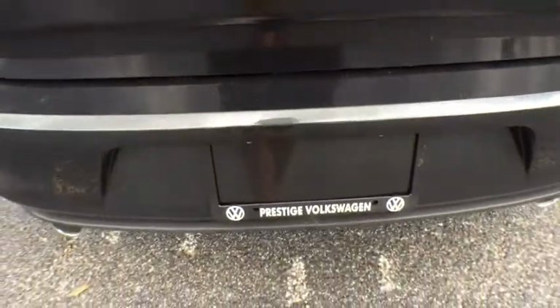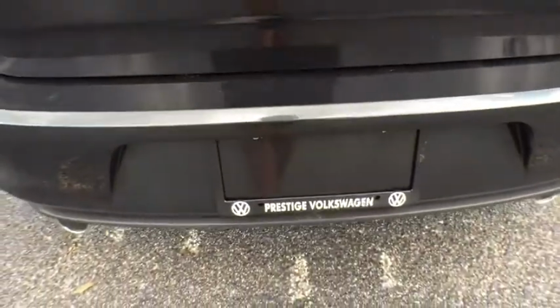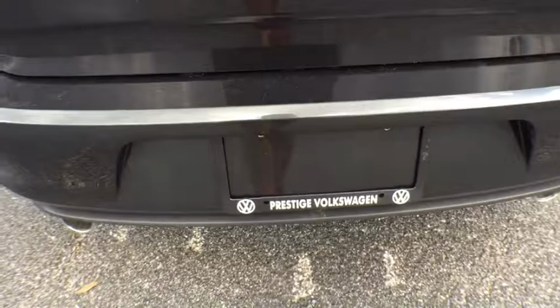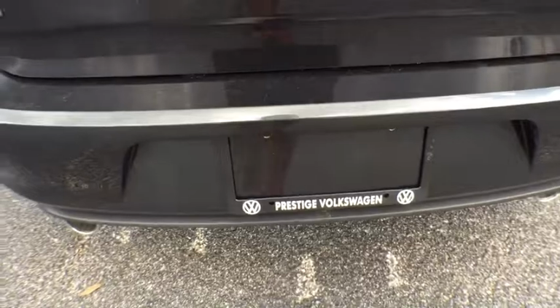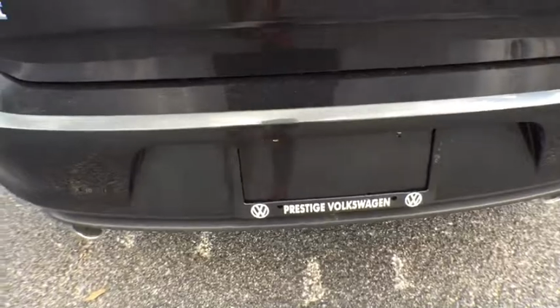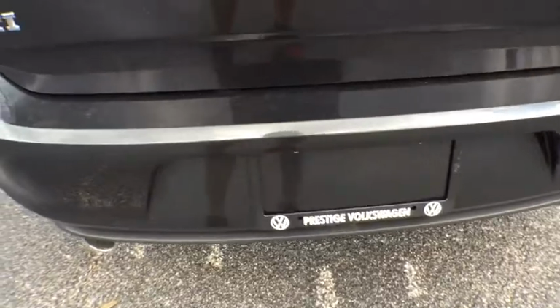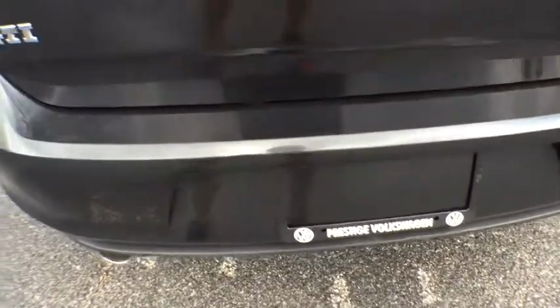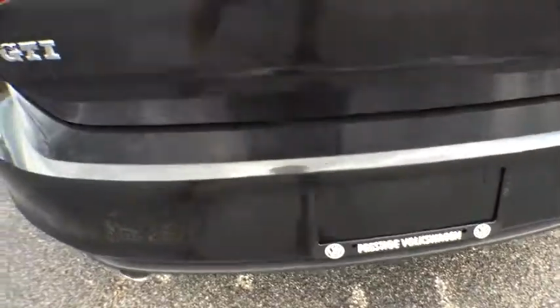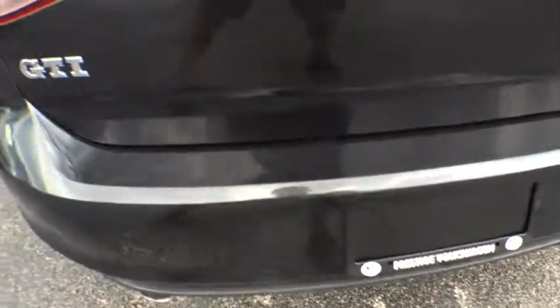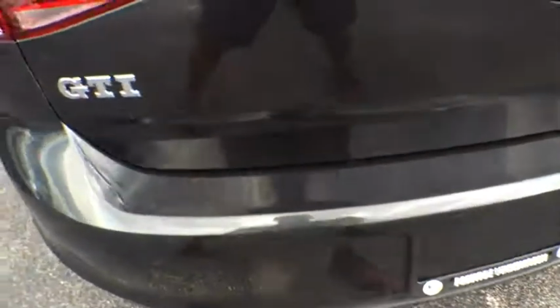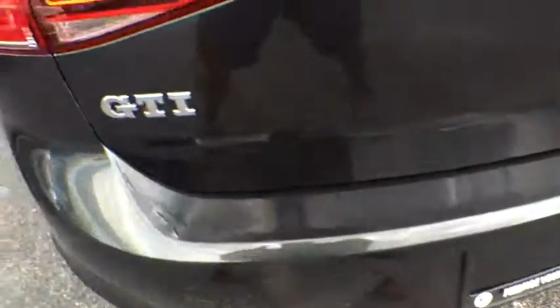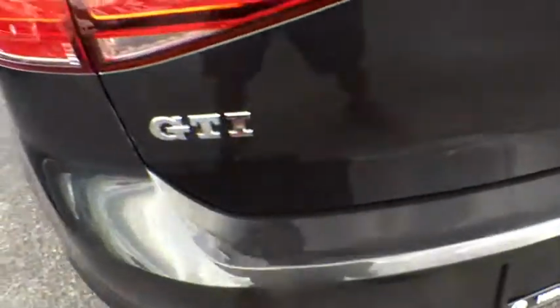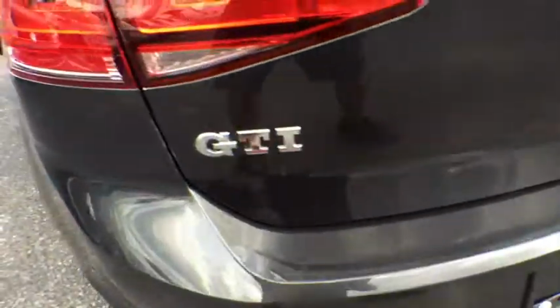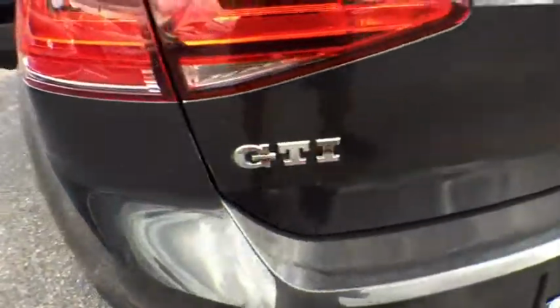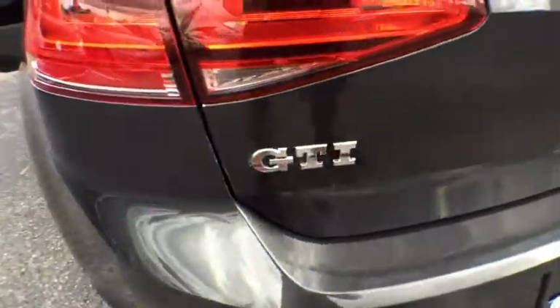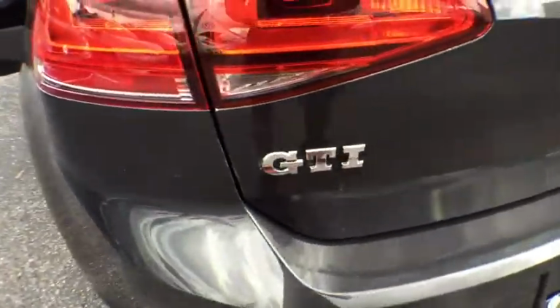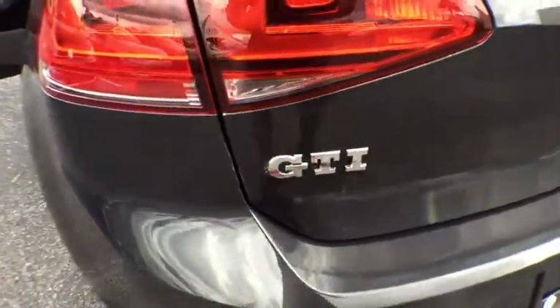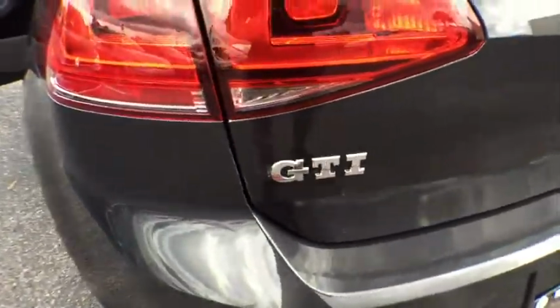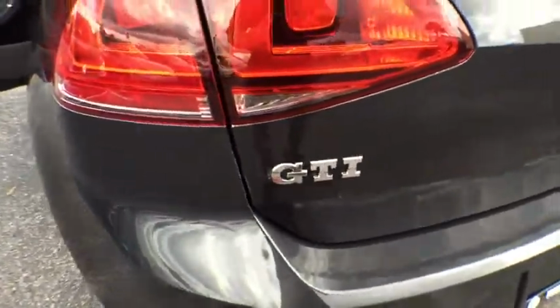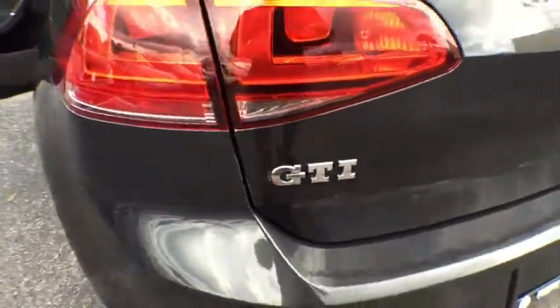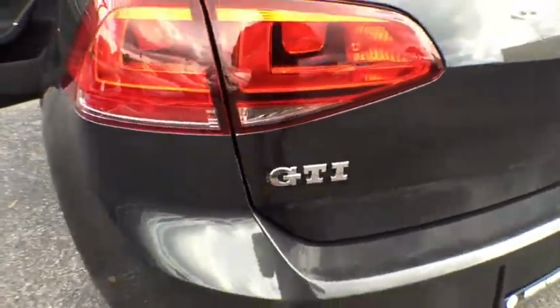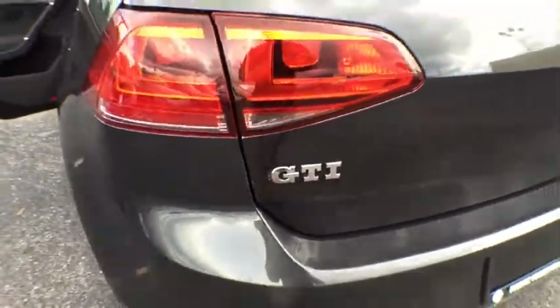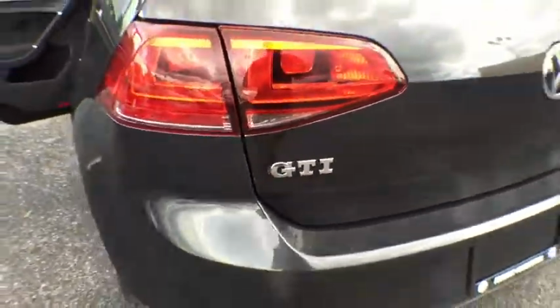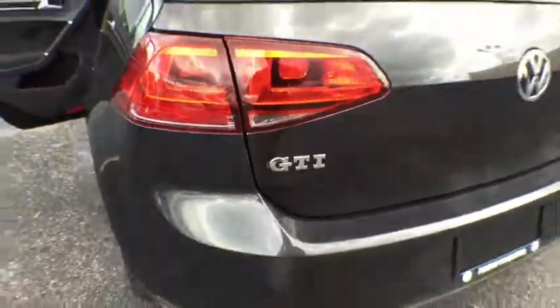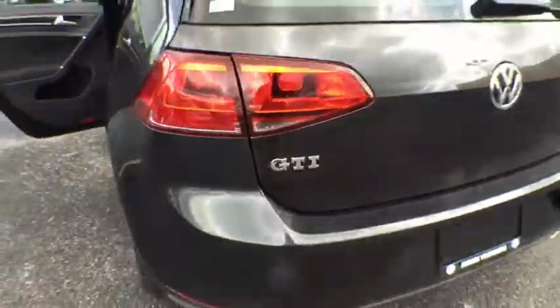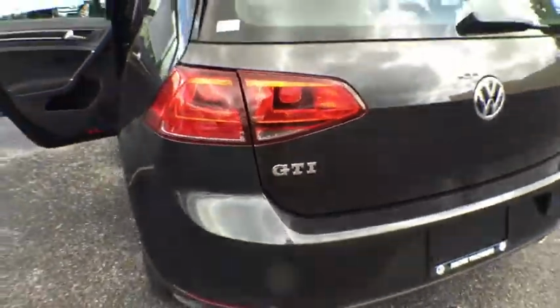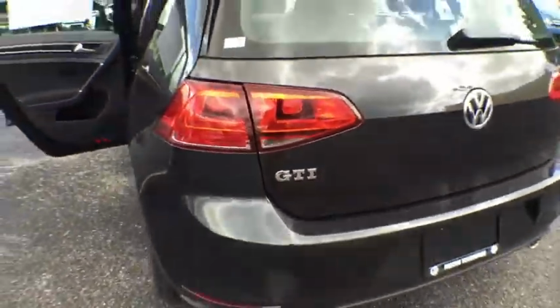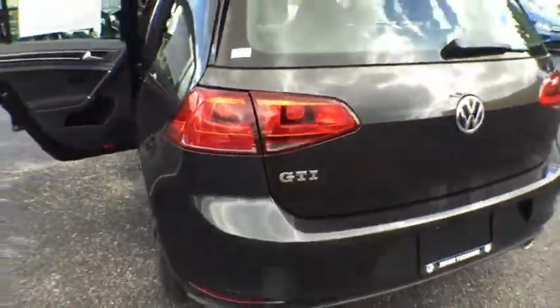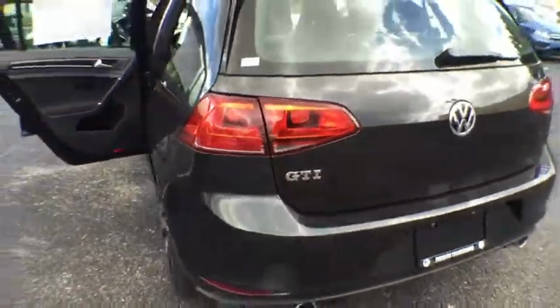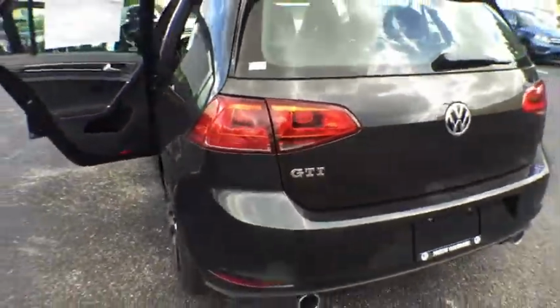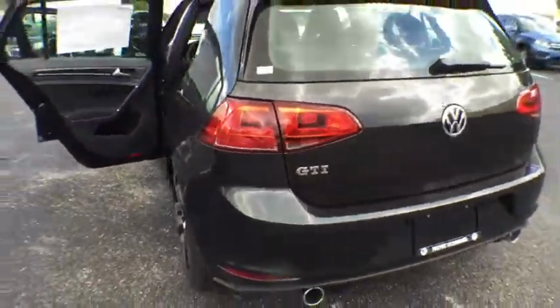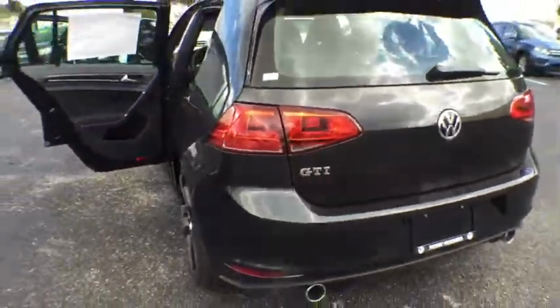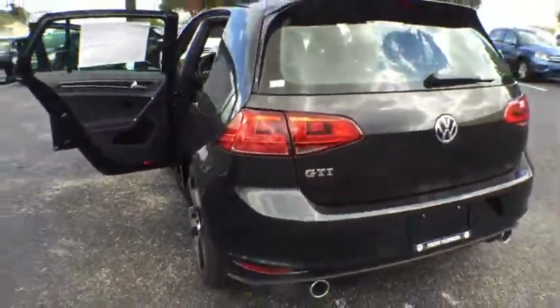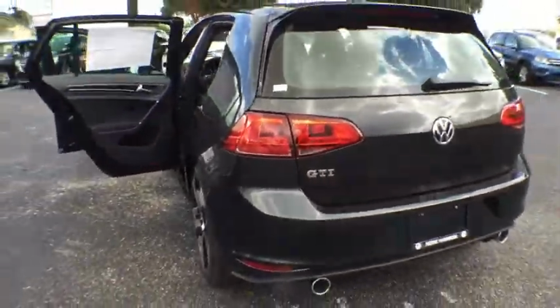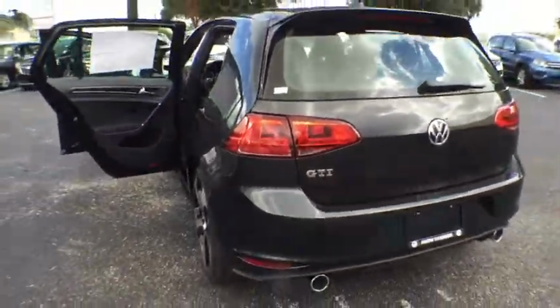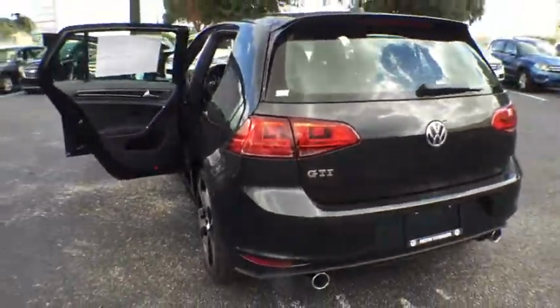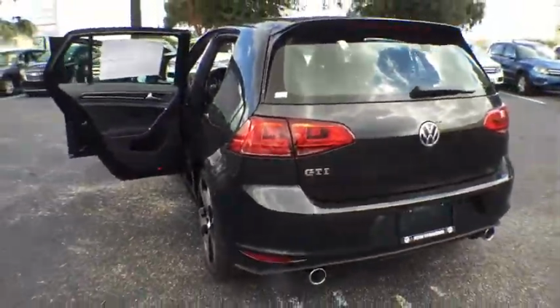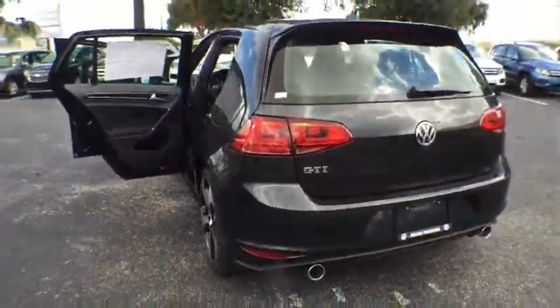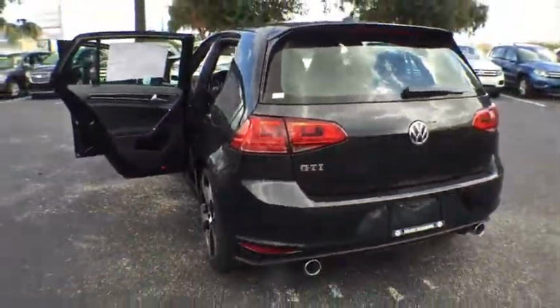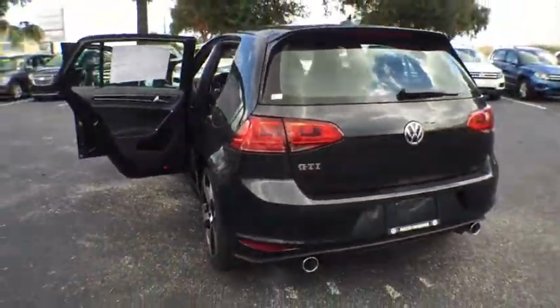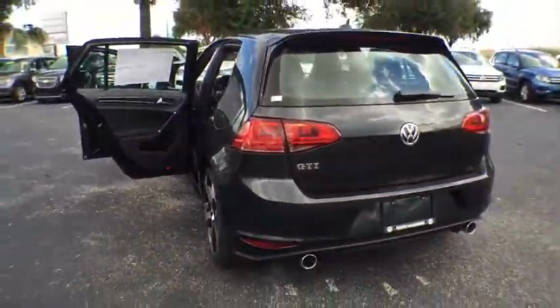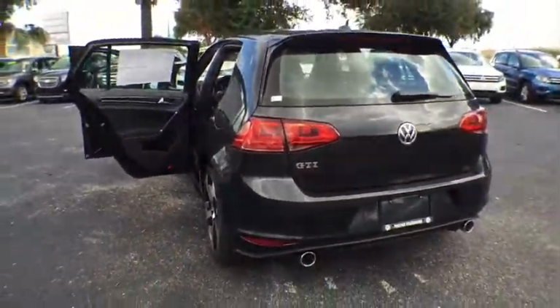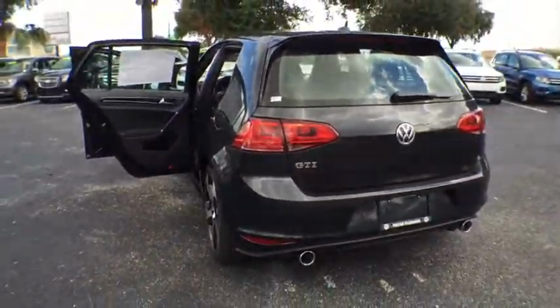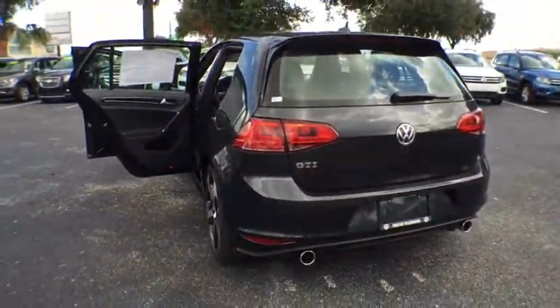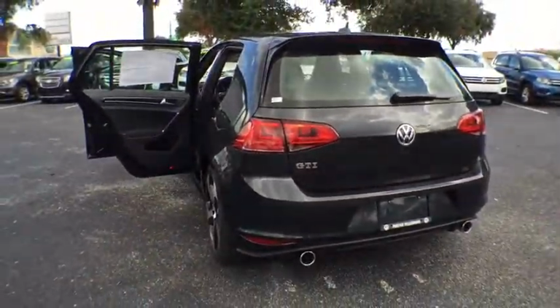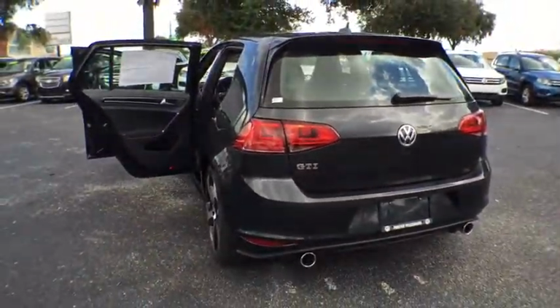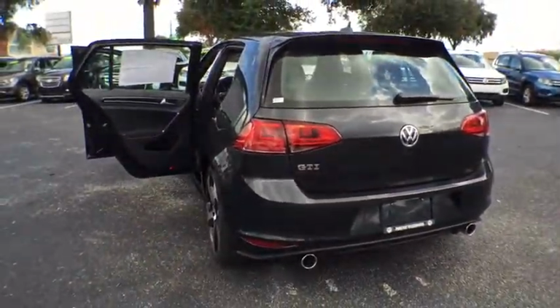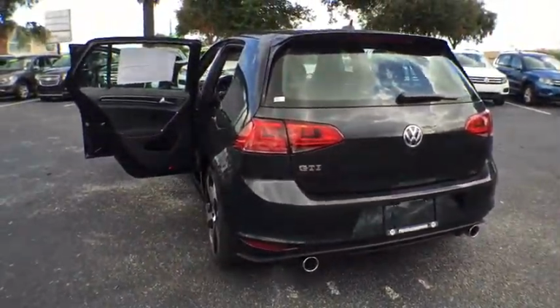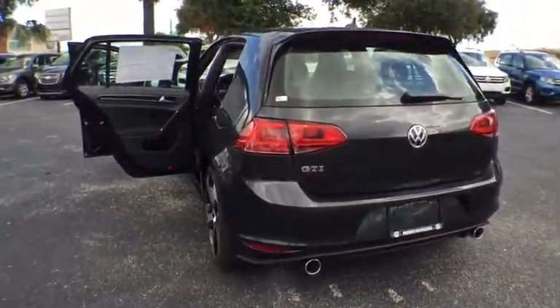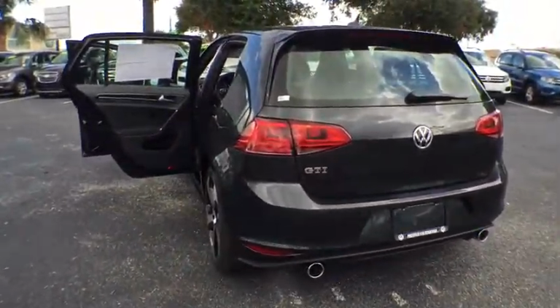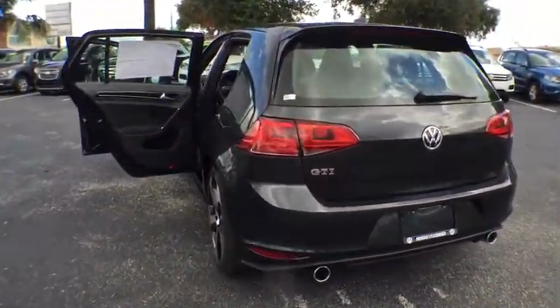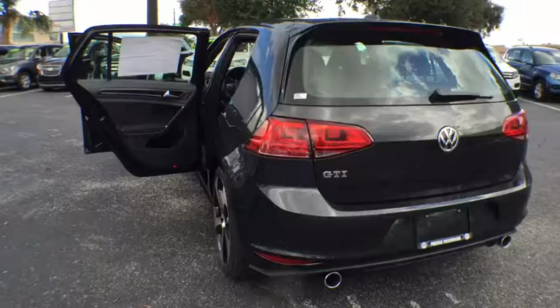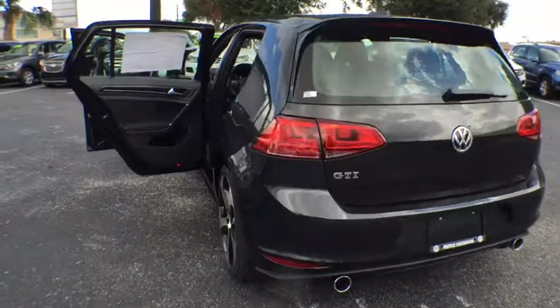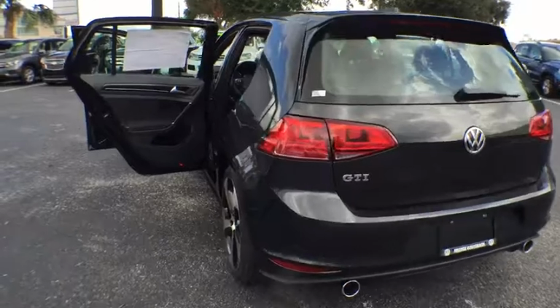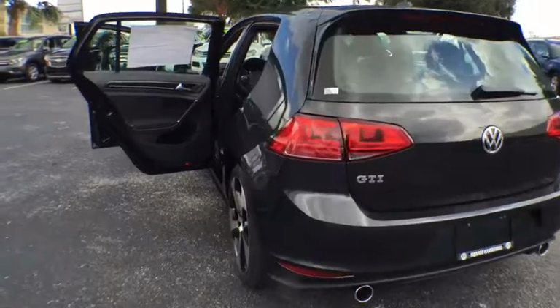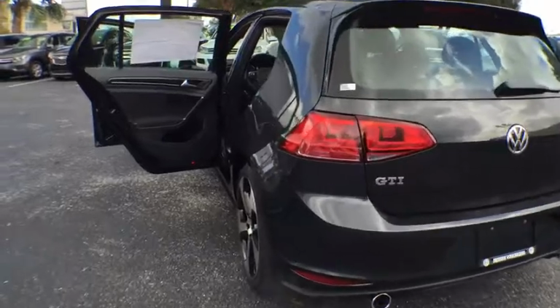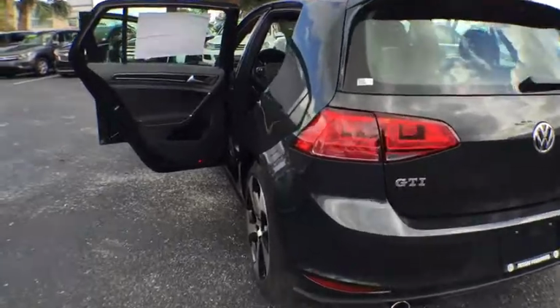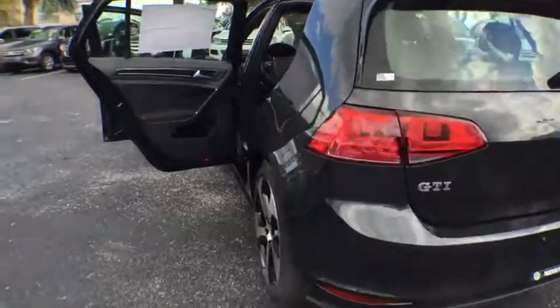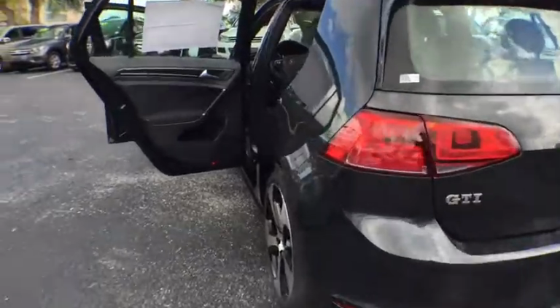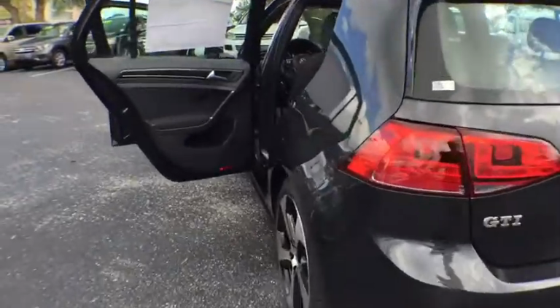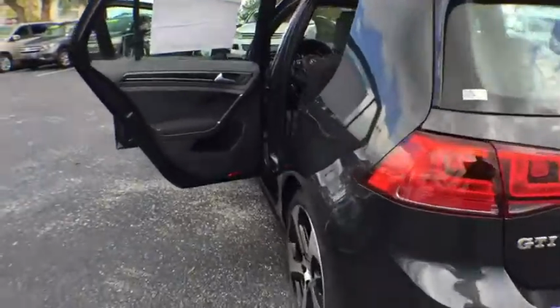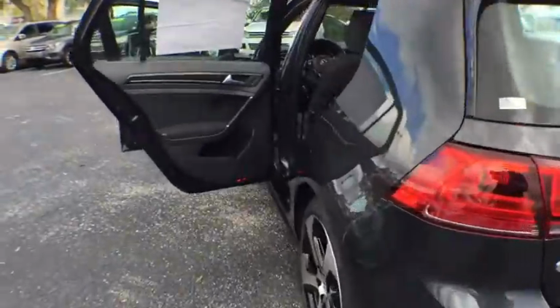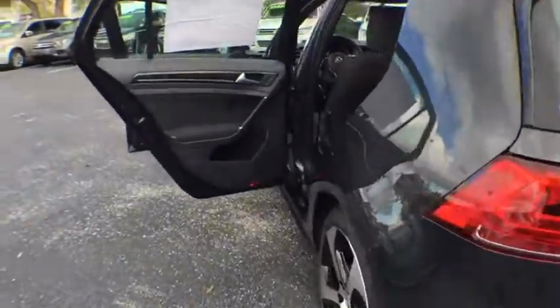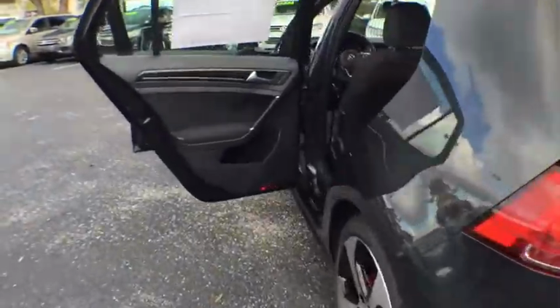Aluminum wheels, cruise control, AM FM stereo radio, rear defrost, front wheel drive, CD player.